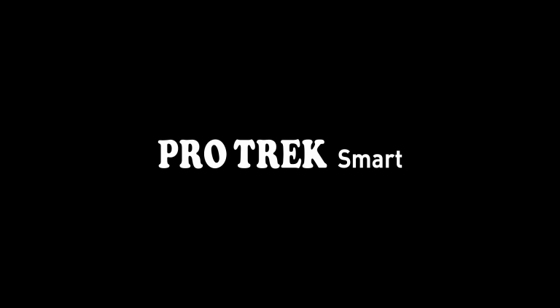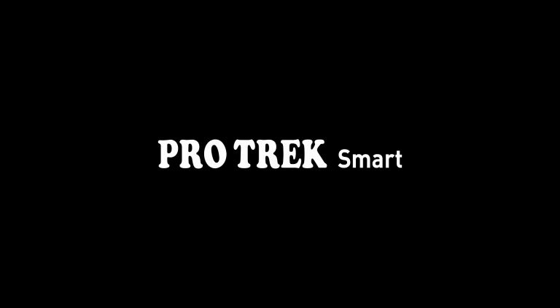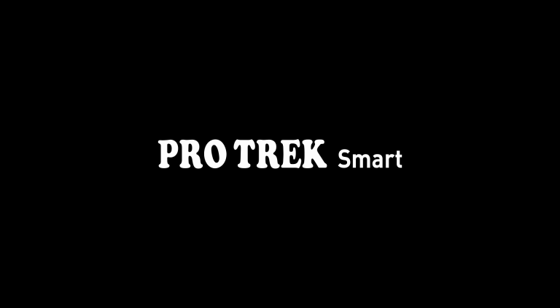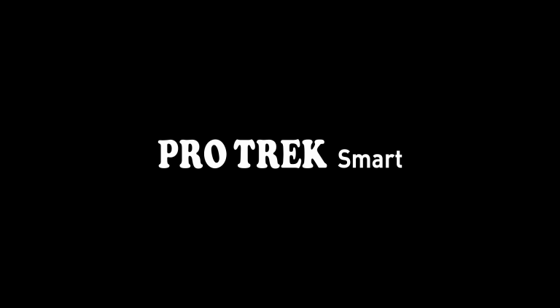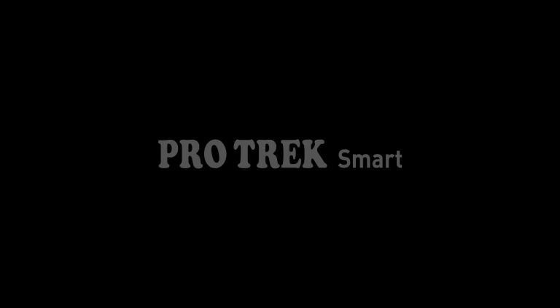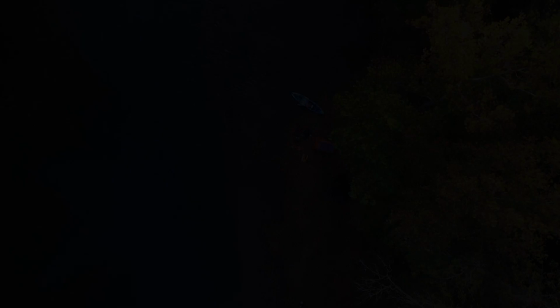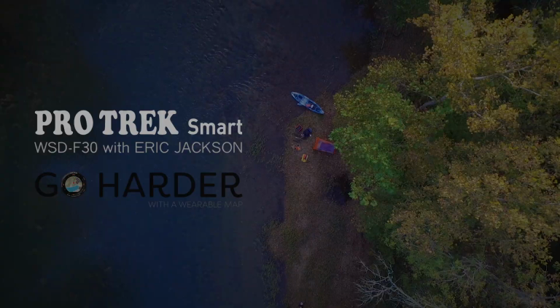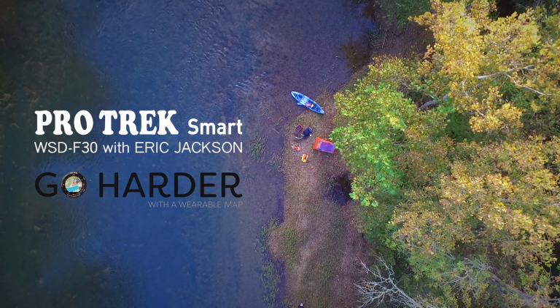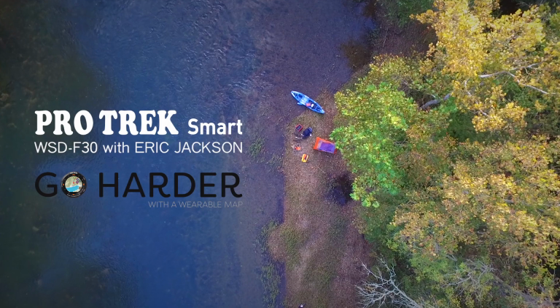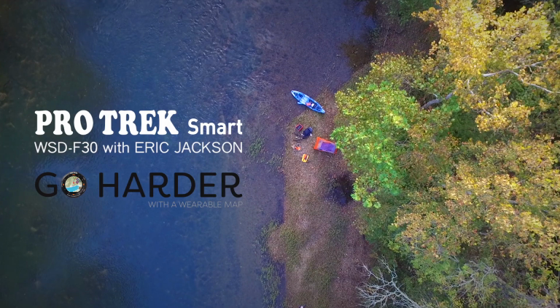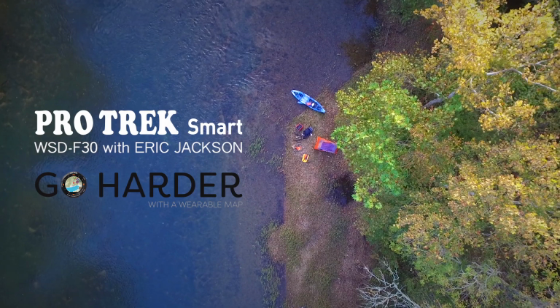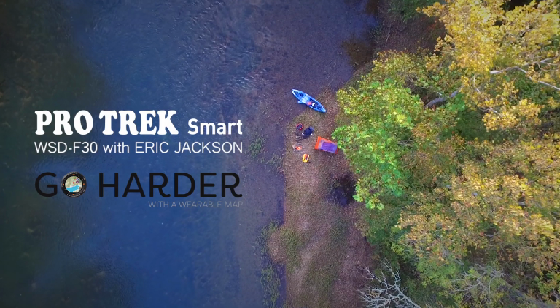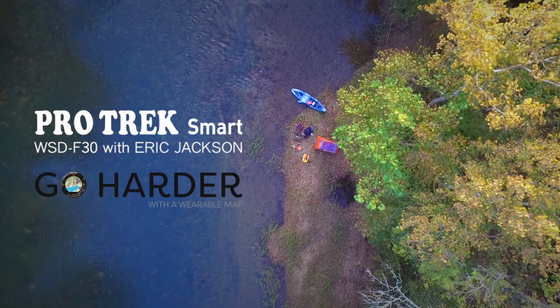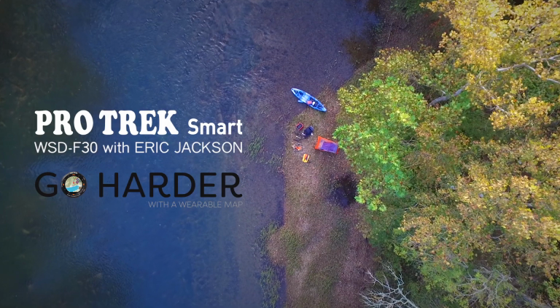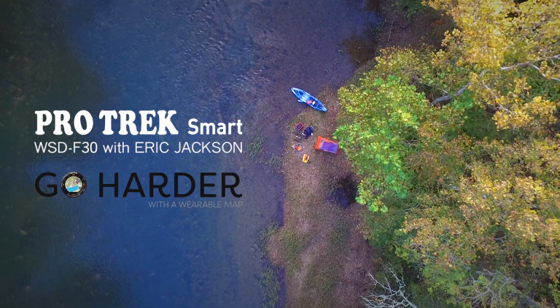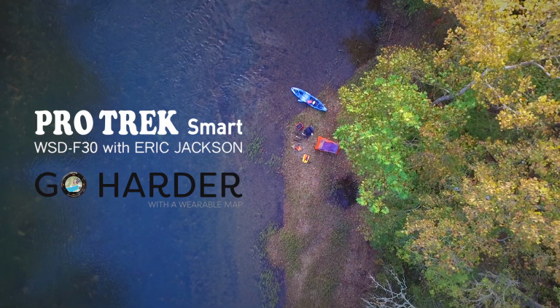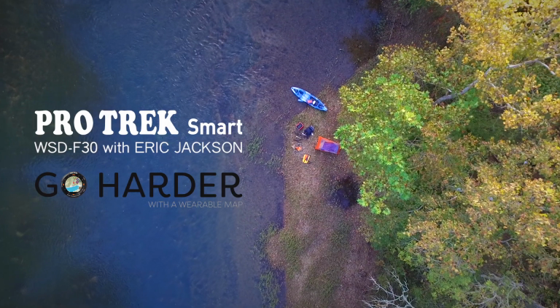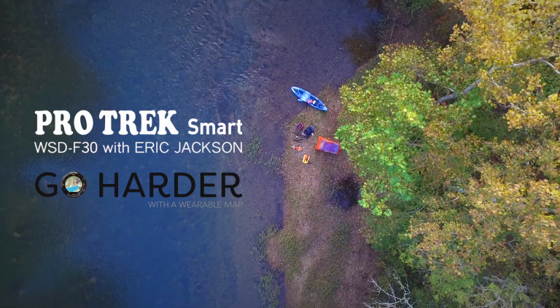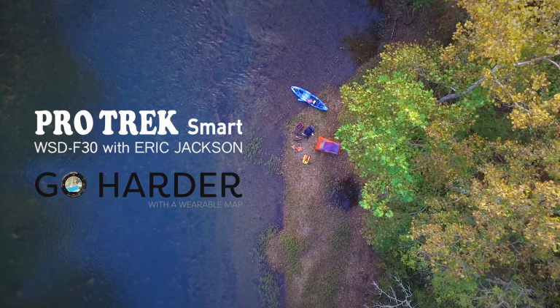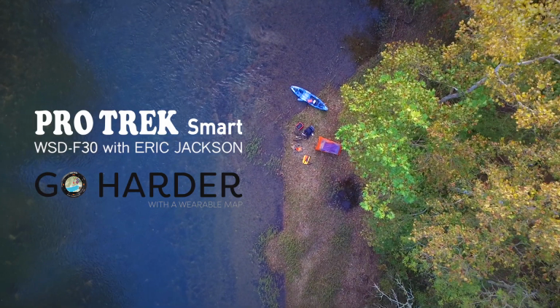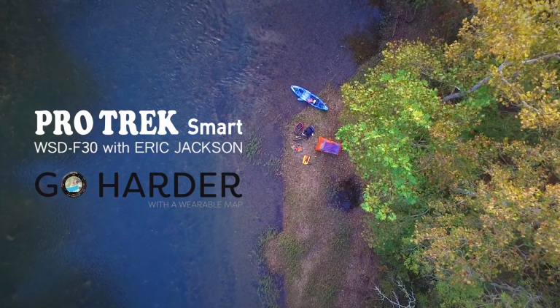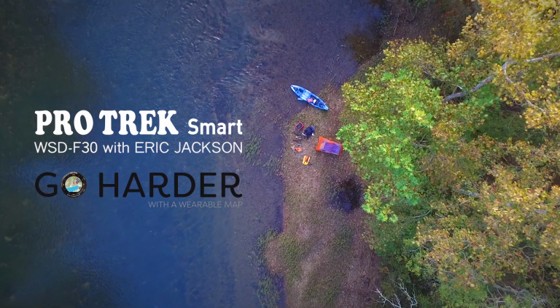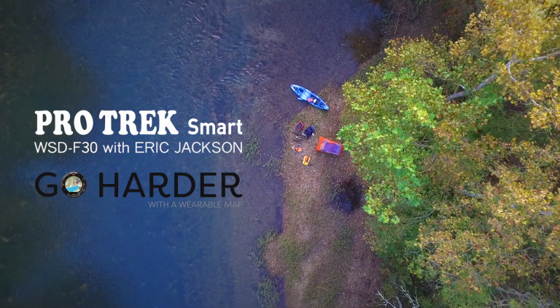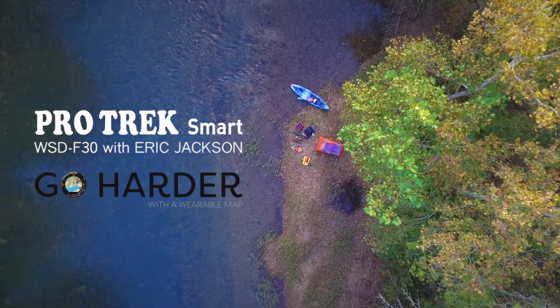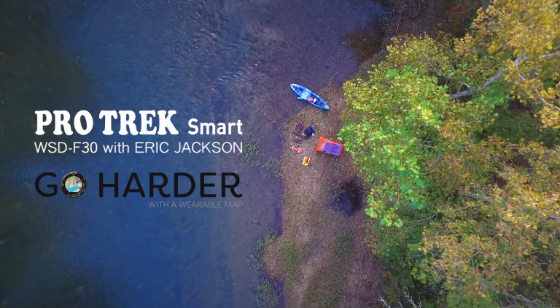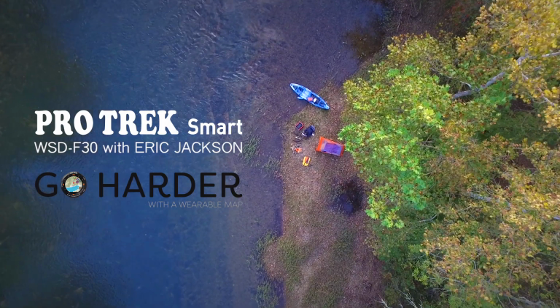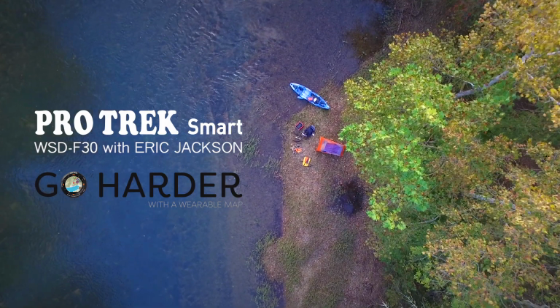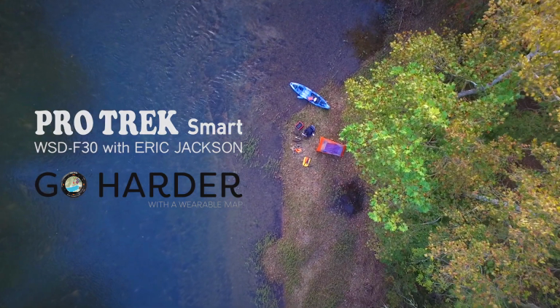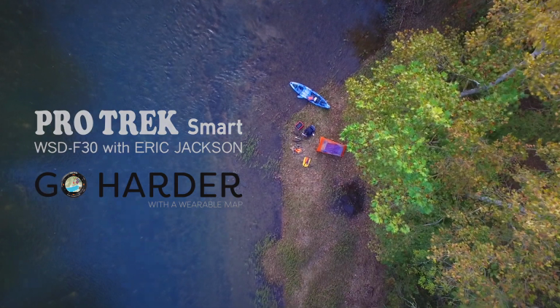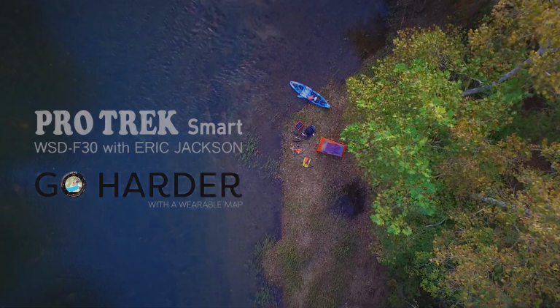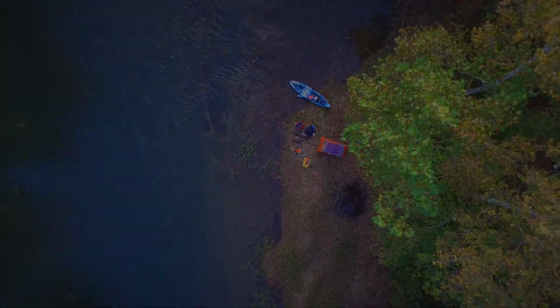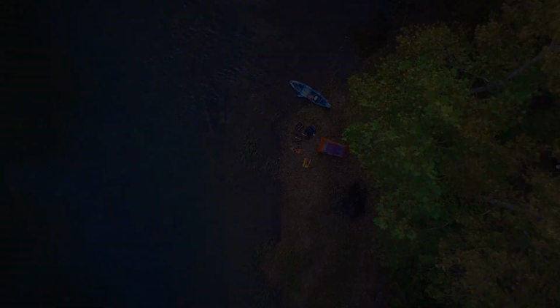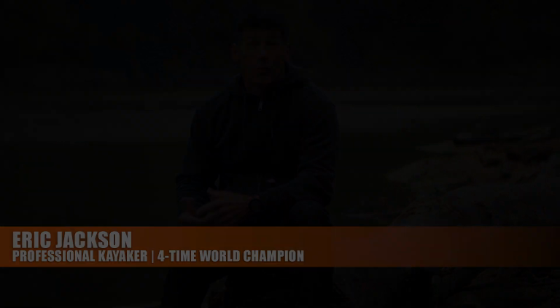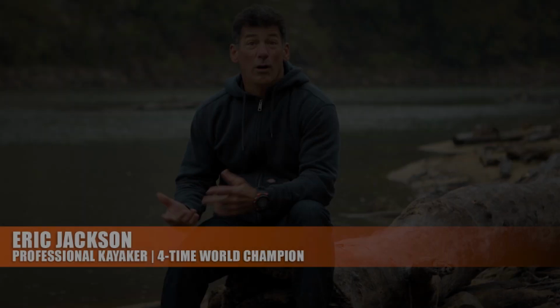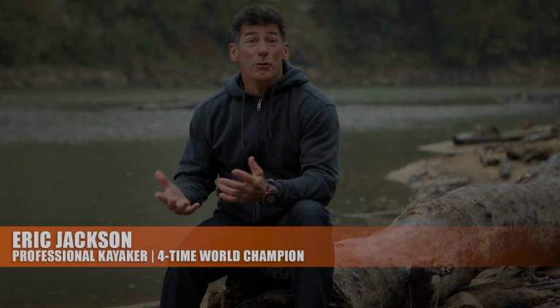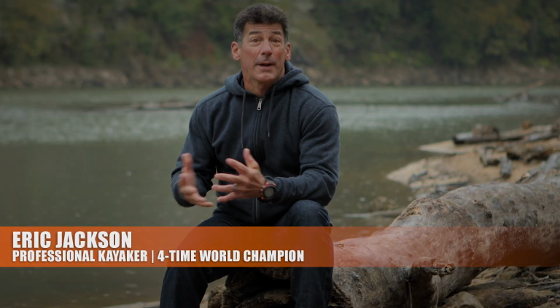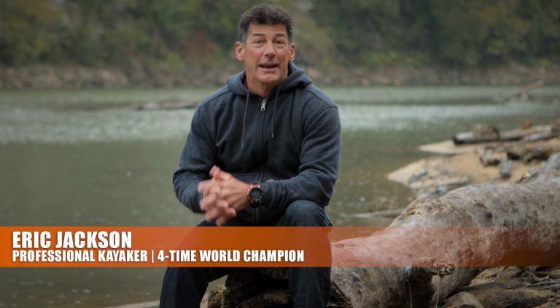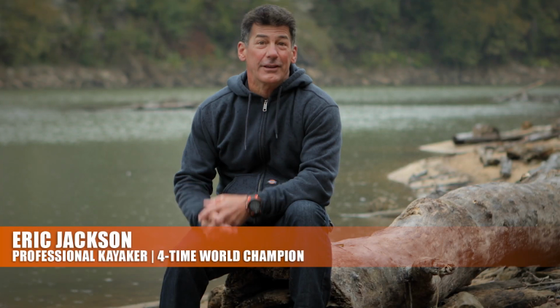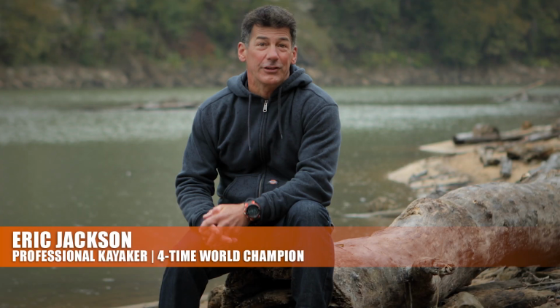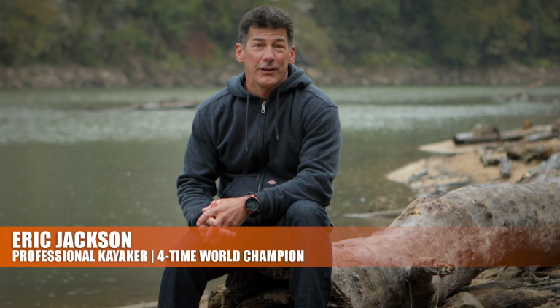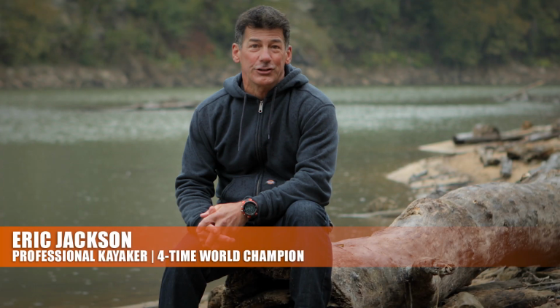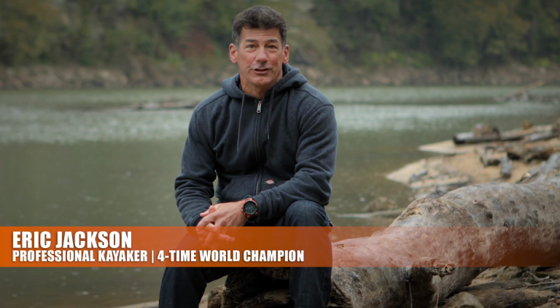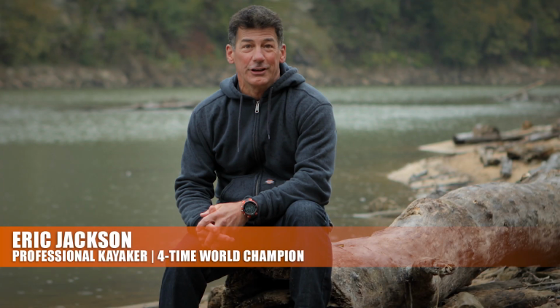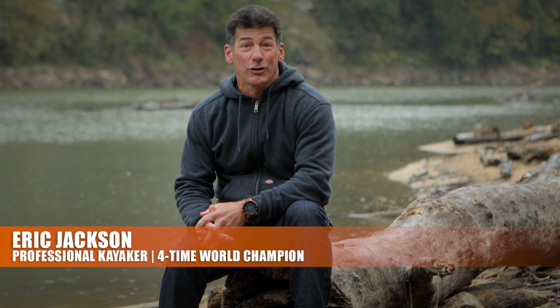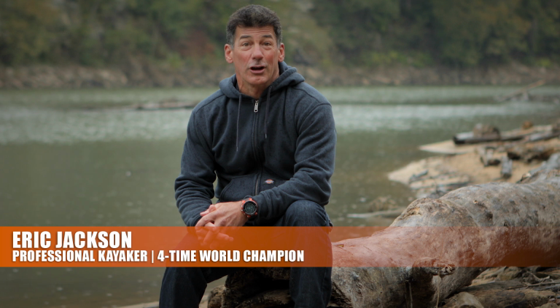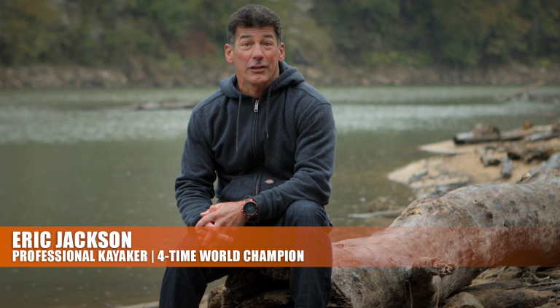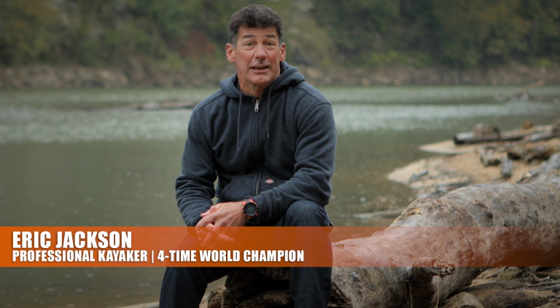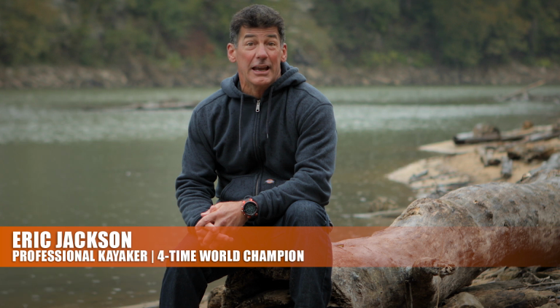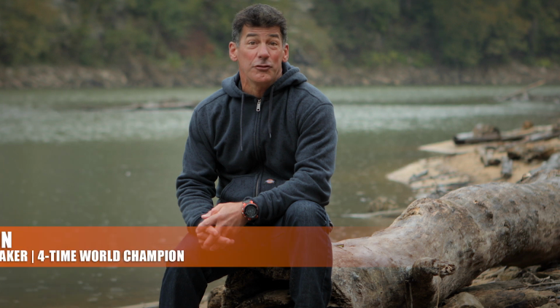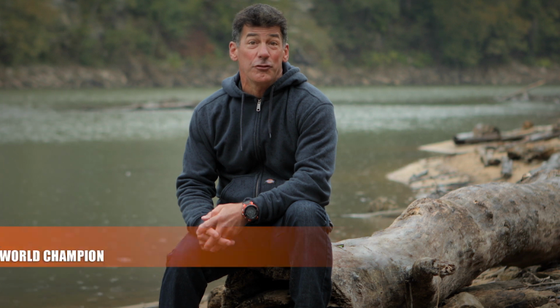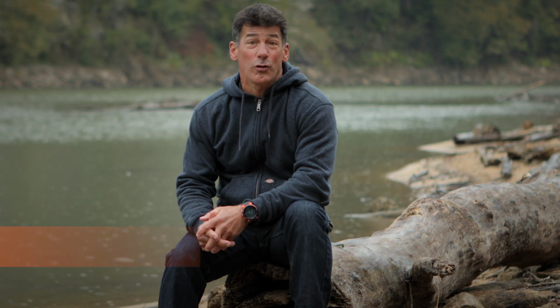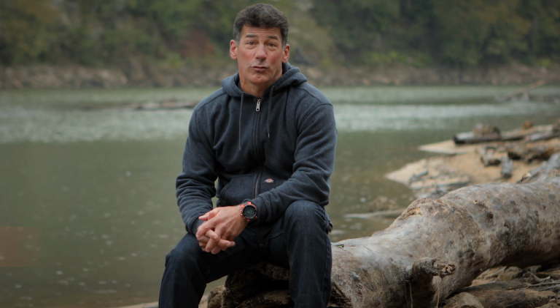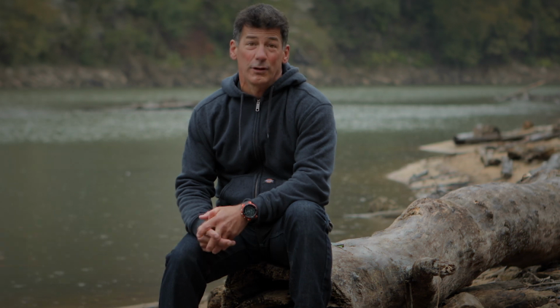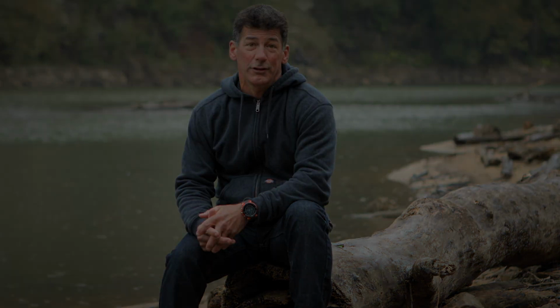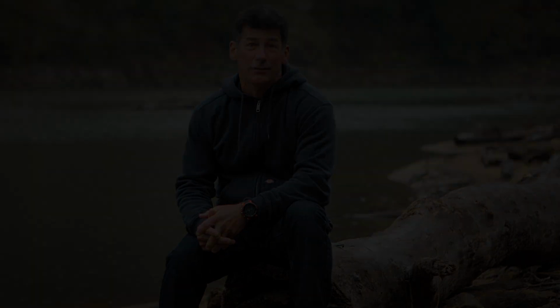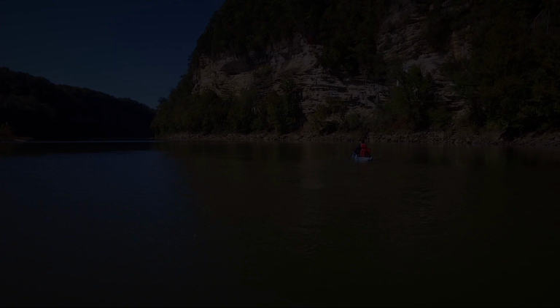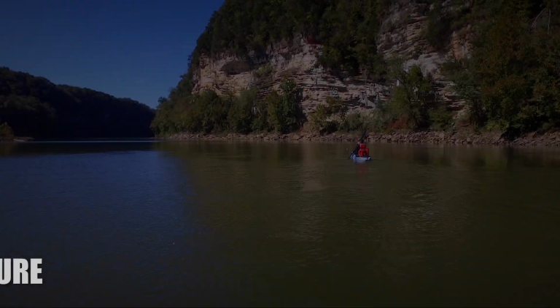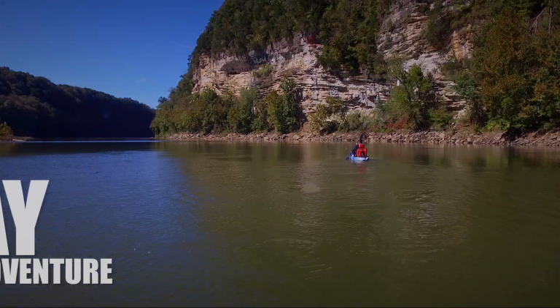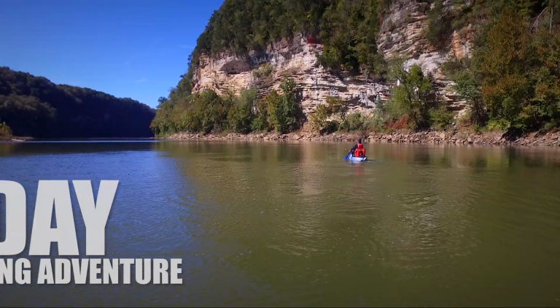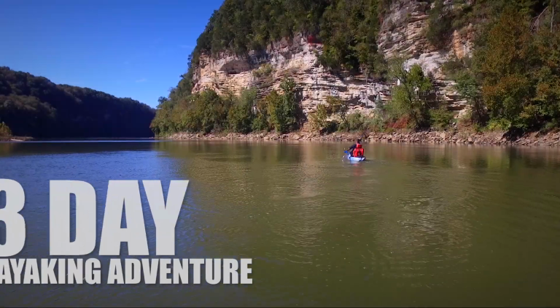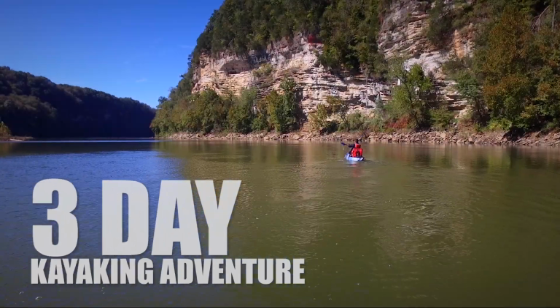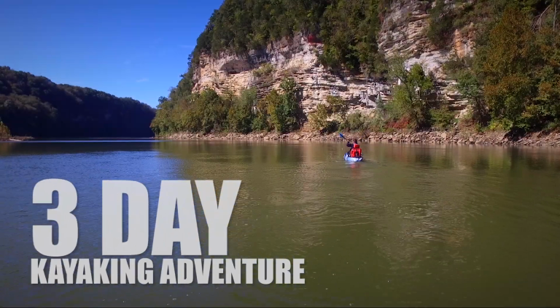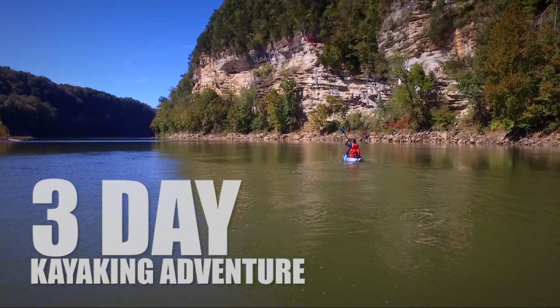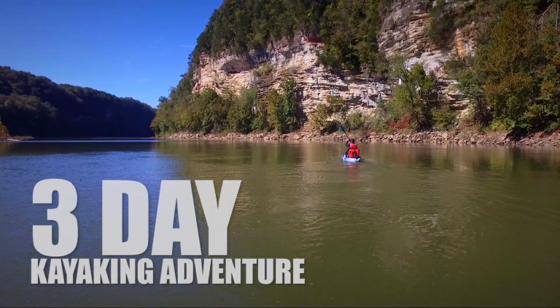My name is Eric Jackson, four-time kayaking world champion. Welcome to my next adventure here along the Caney Fork River in Rock Island, Tennessee.